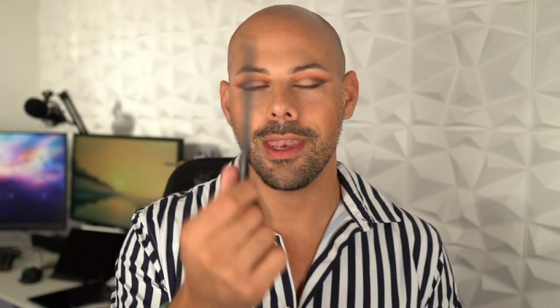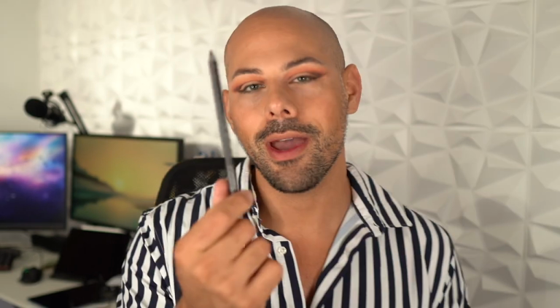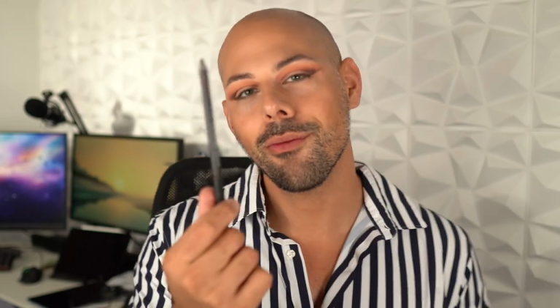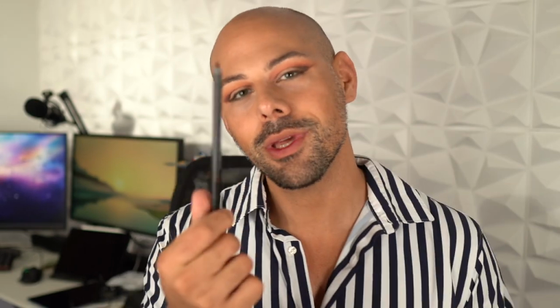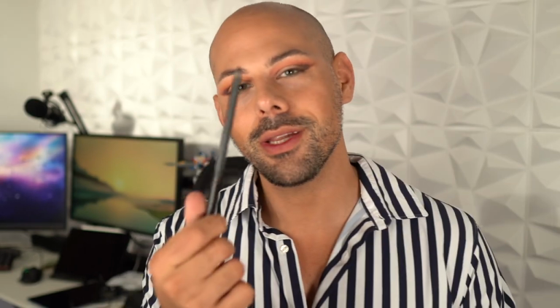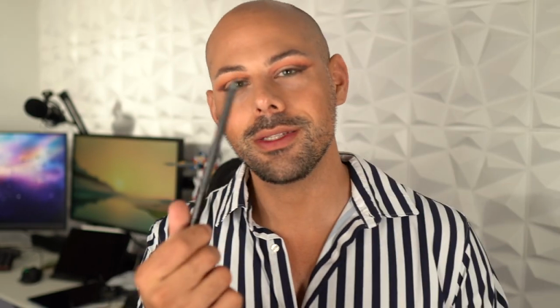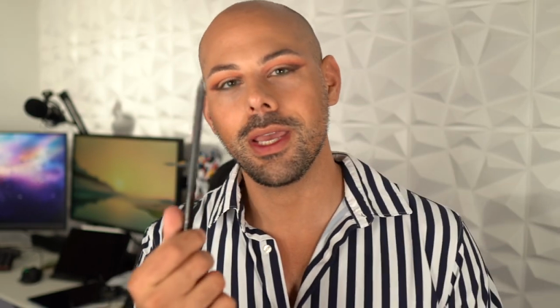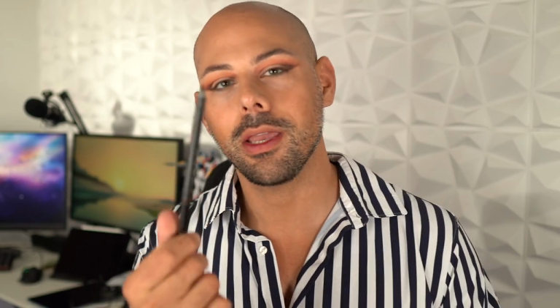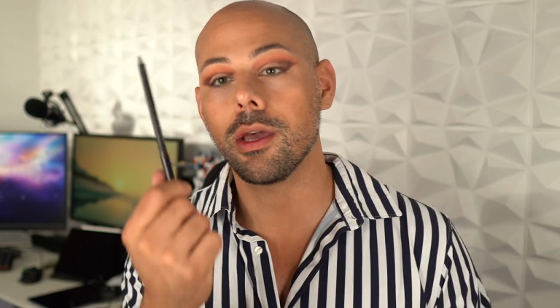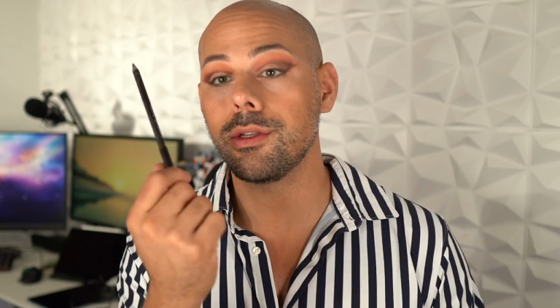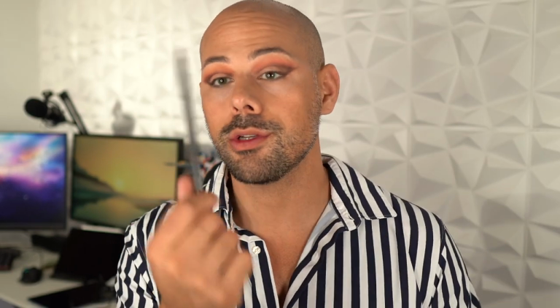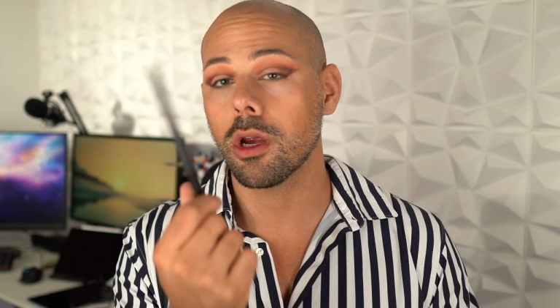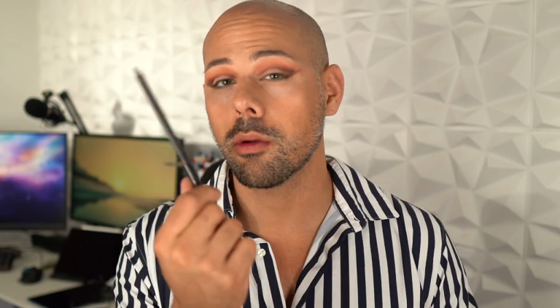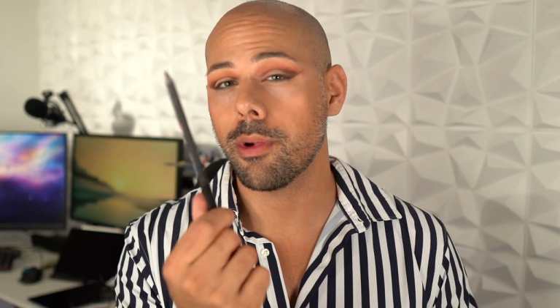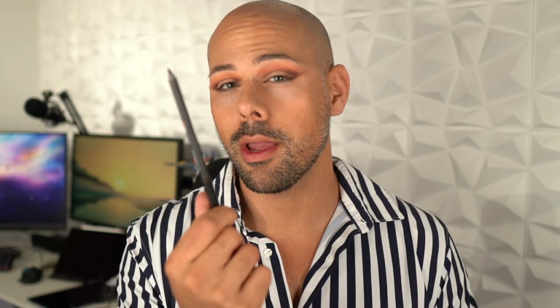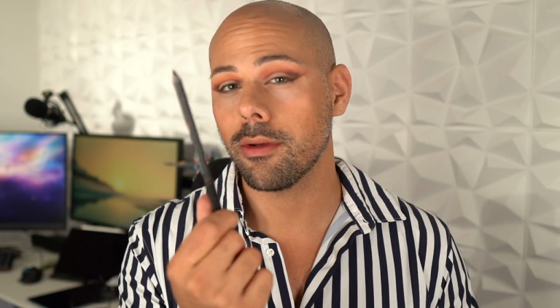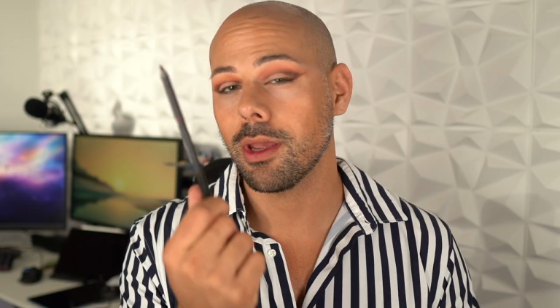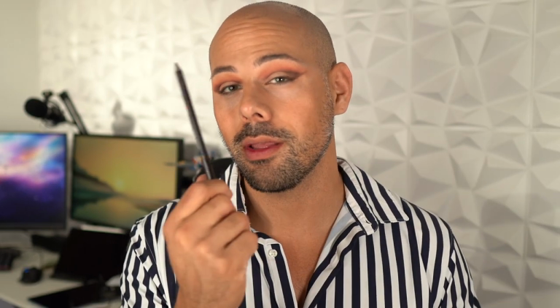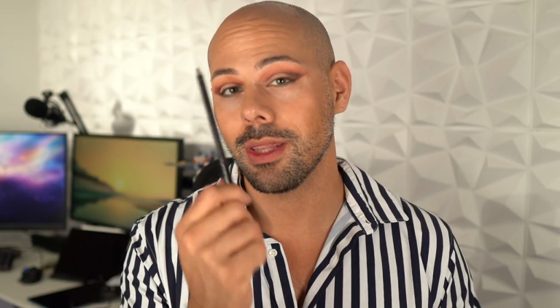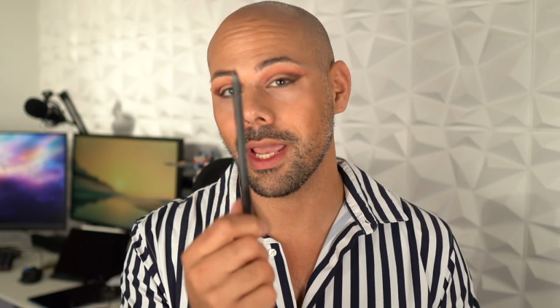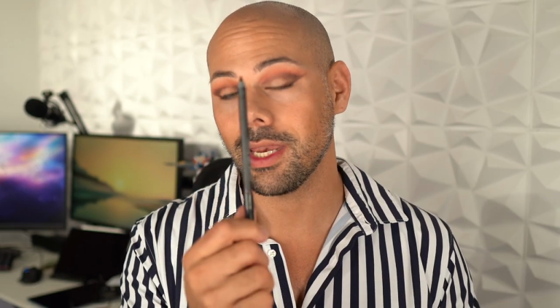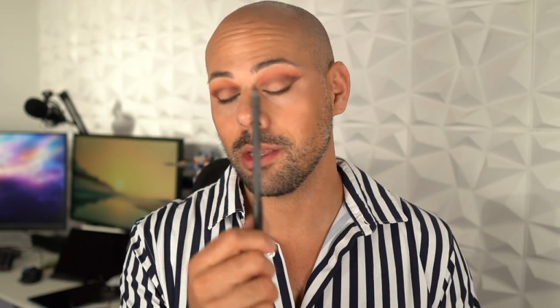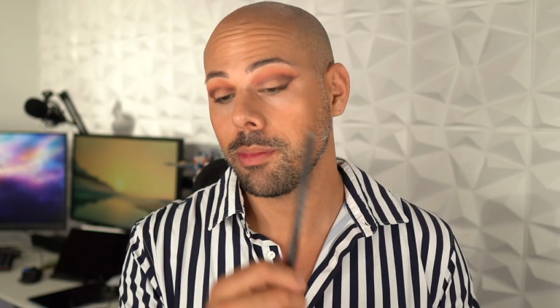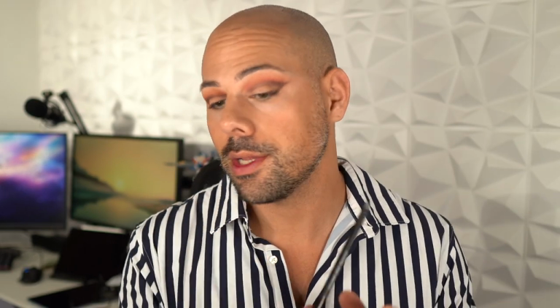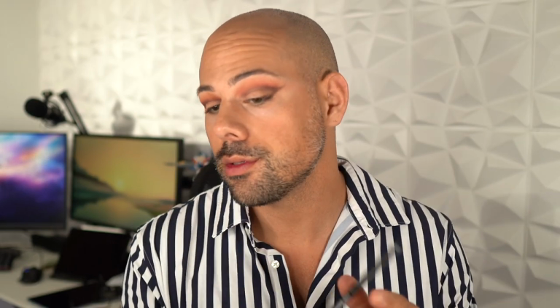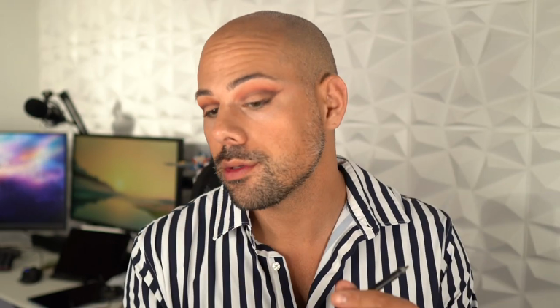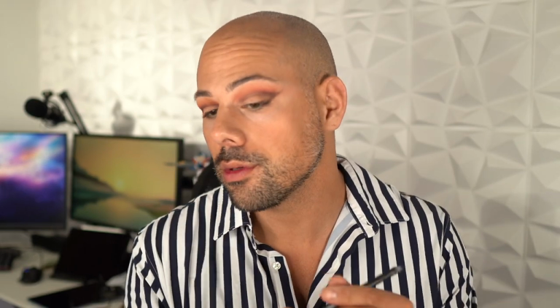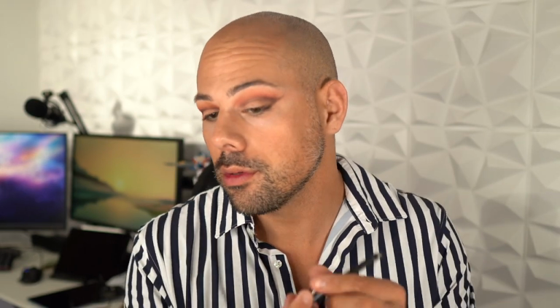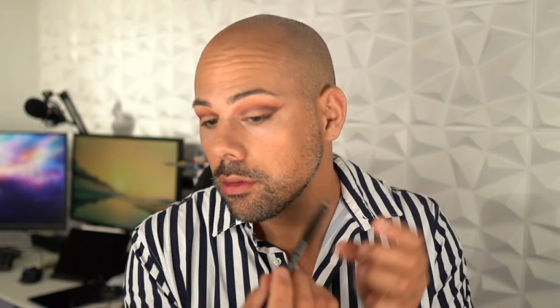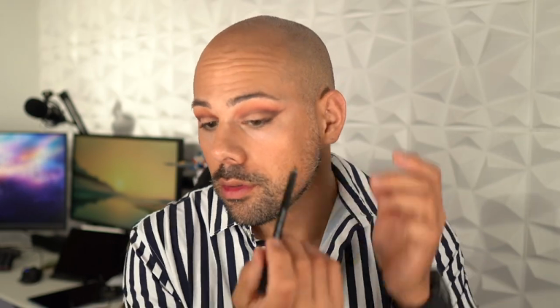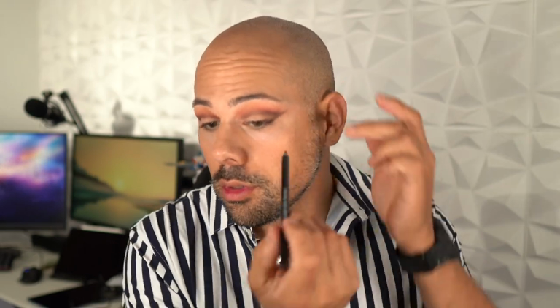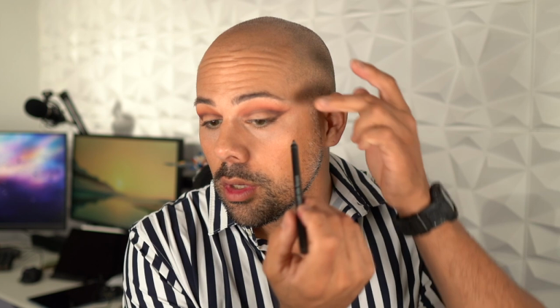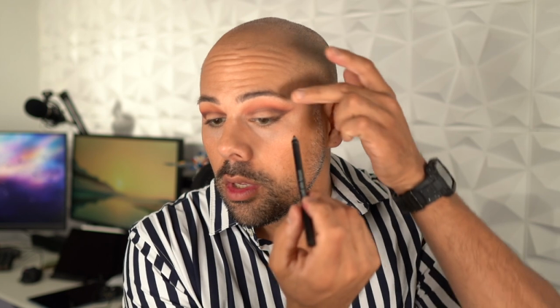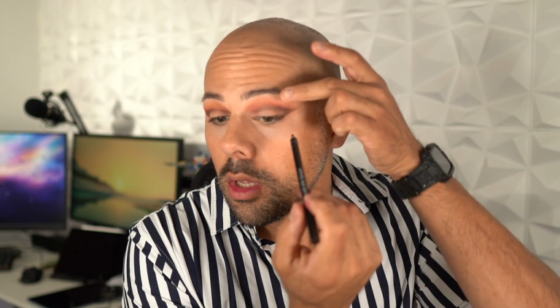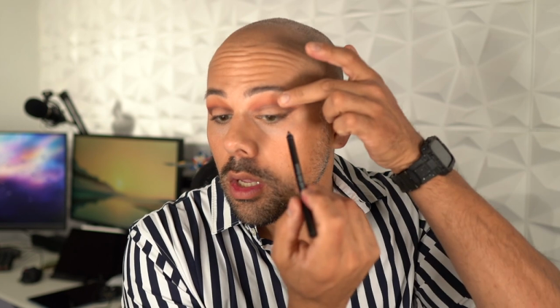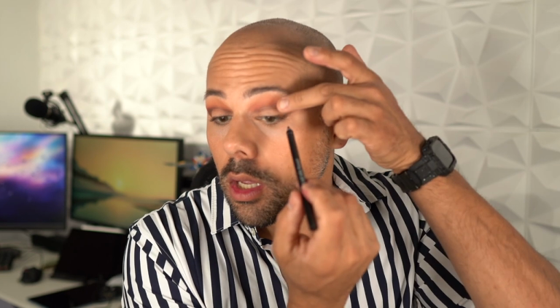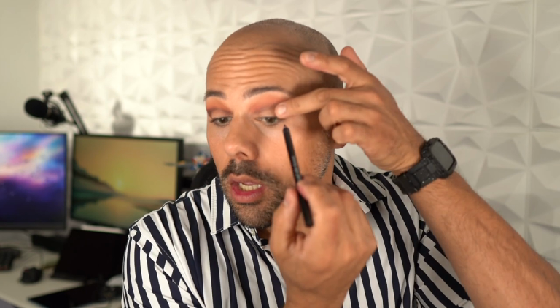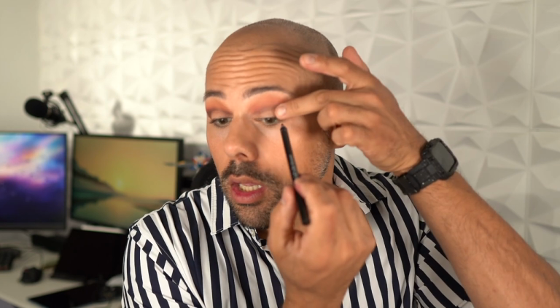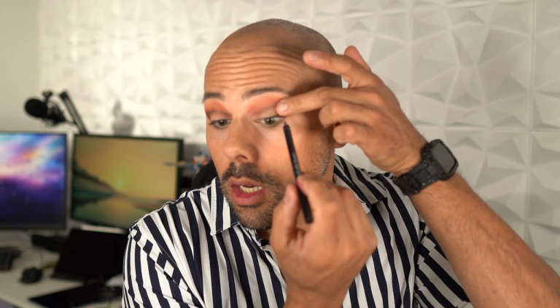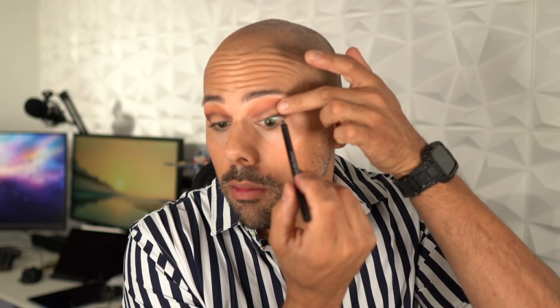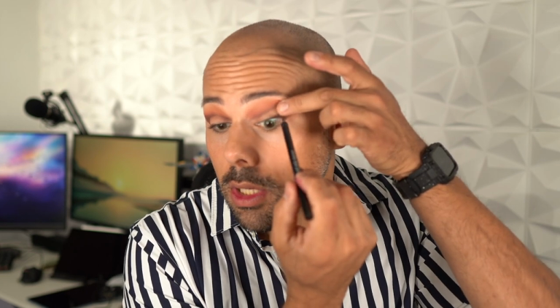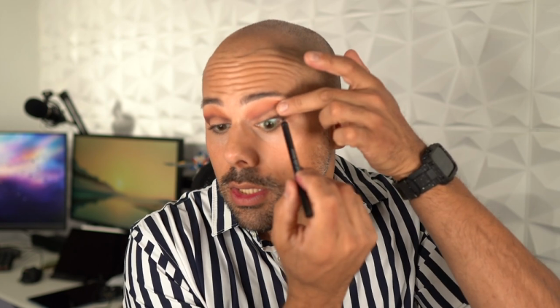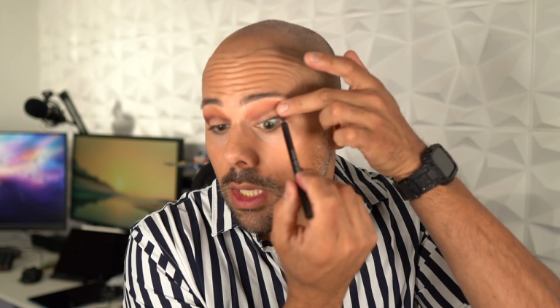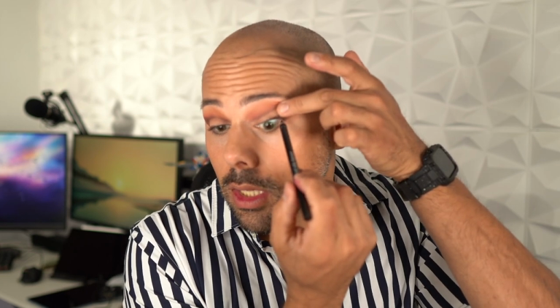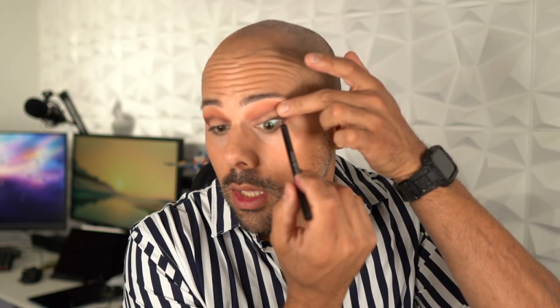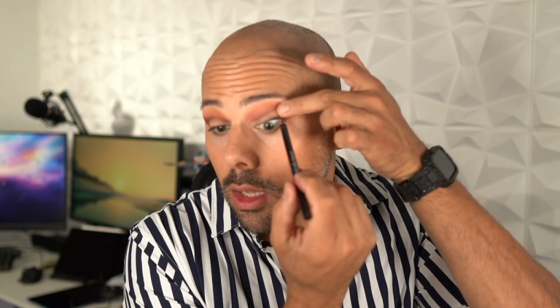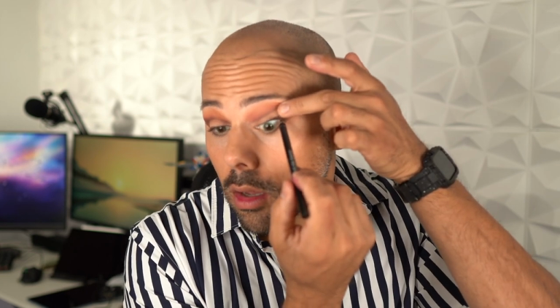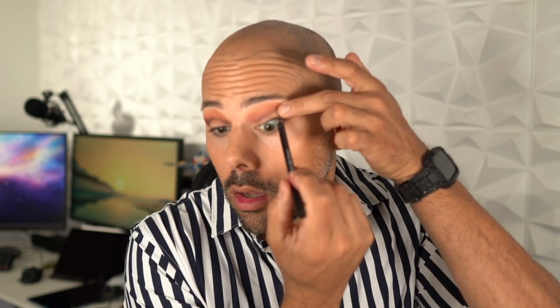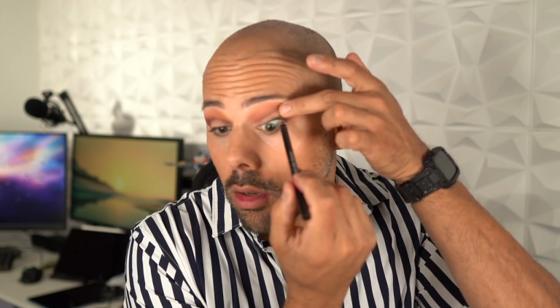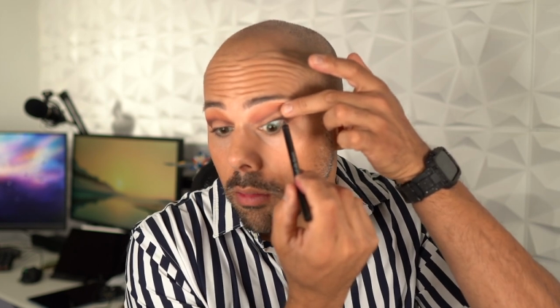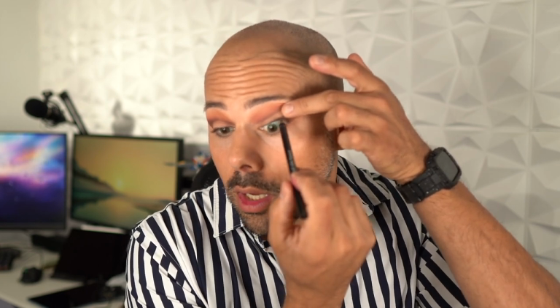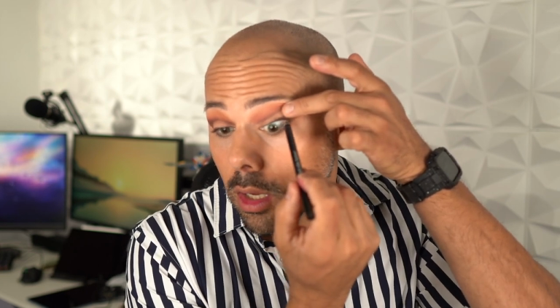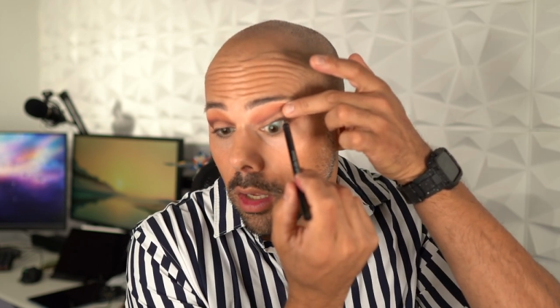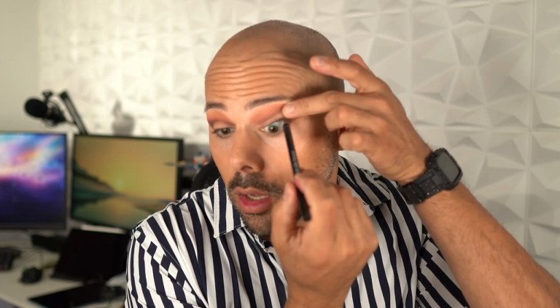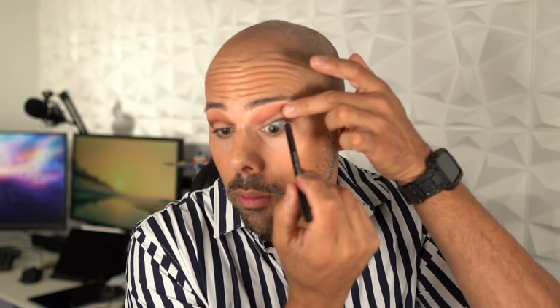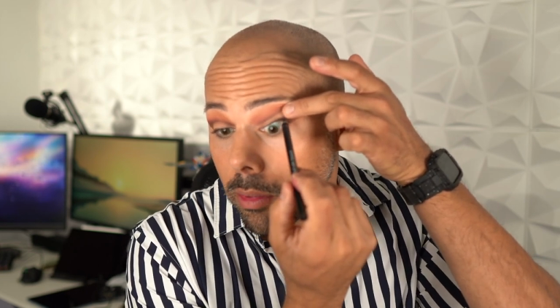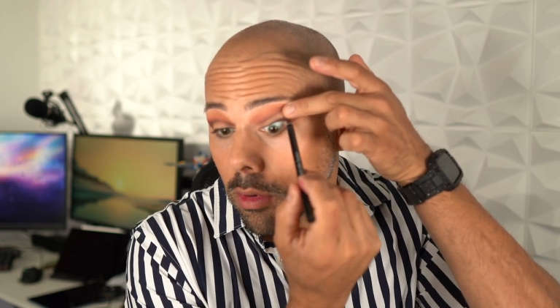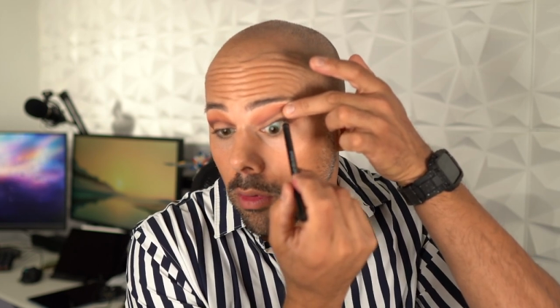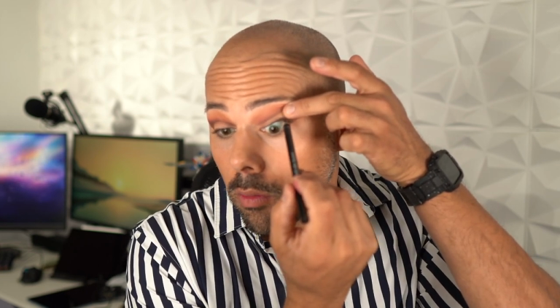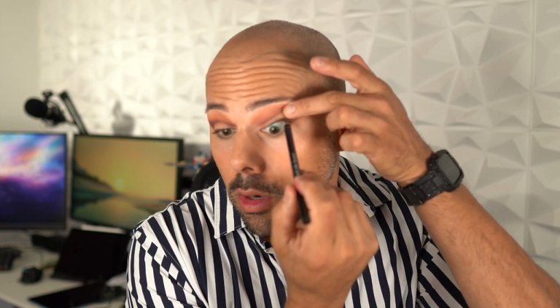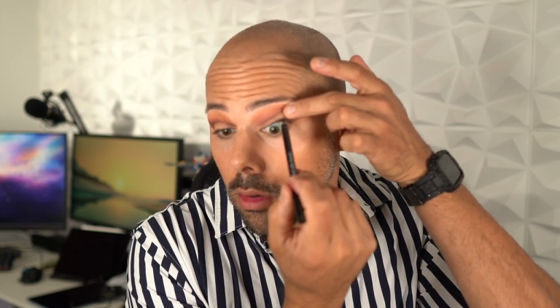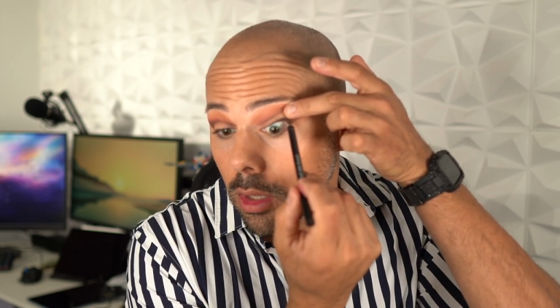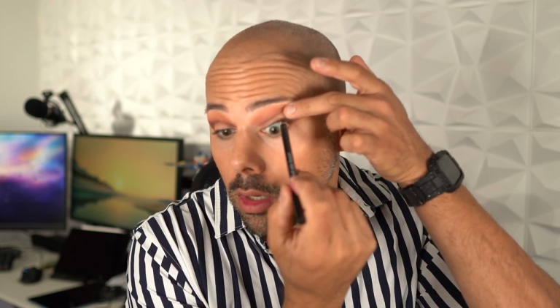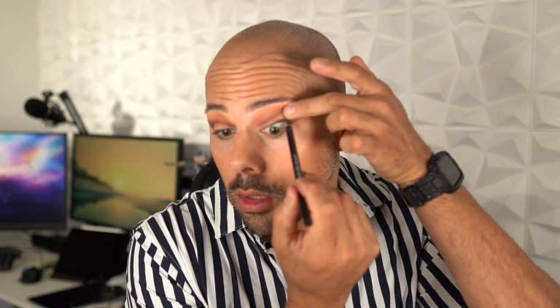Now I'm going to take a dark brown lining pencil and take that on my upper waterline.